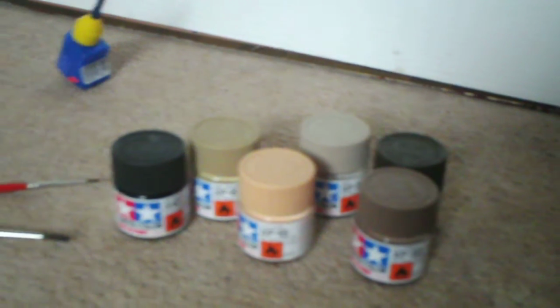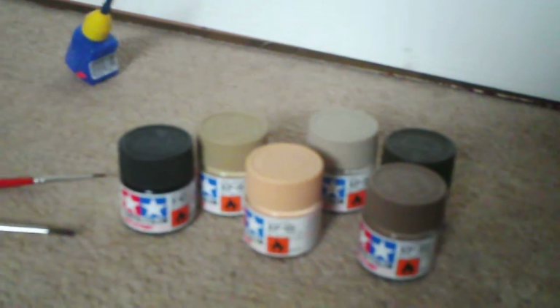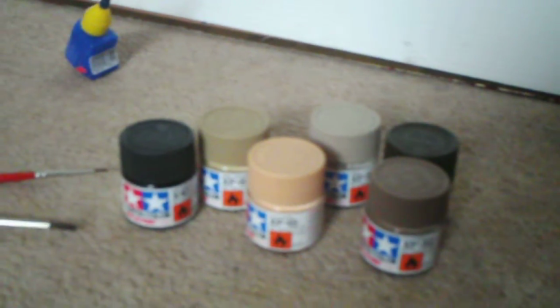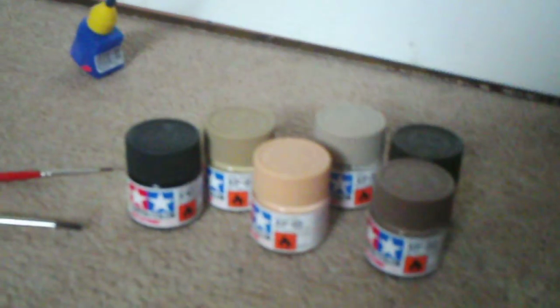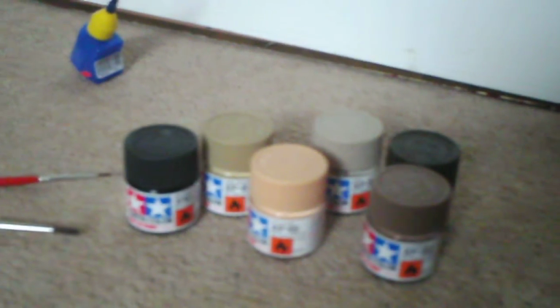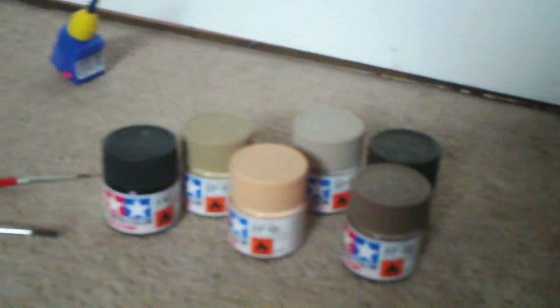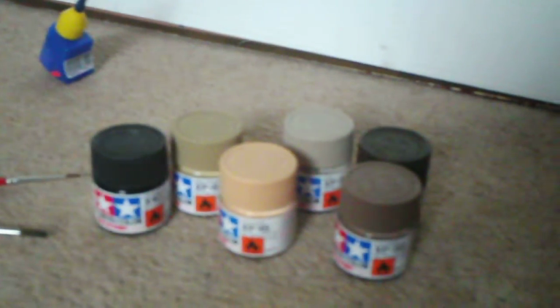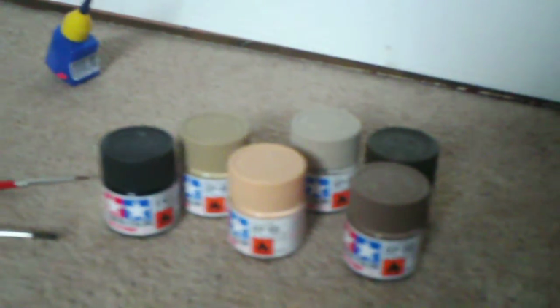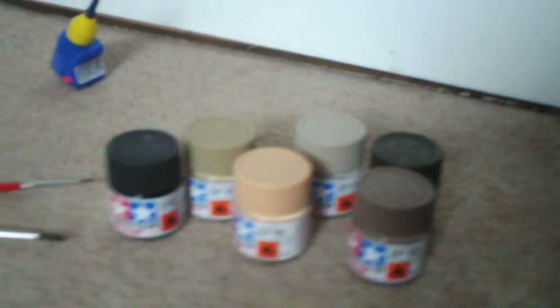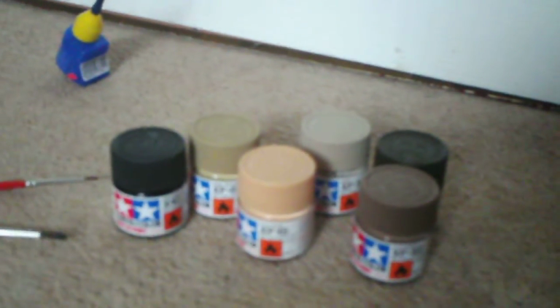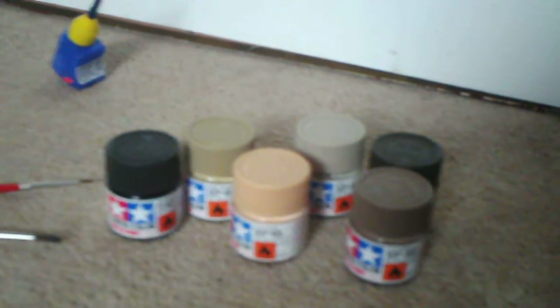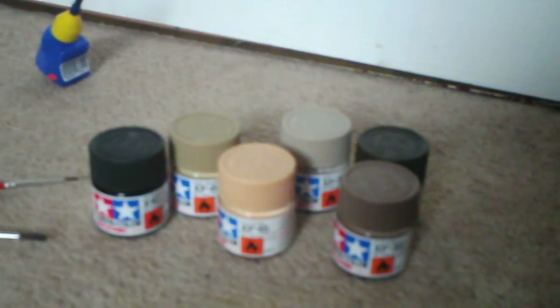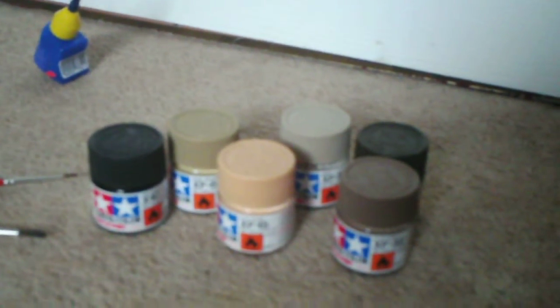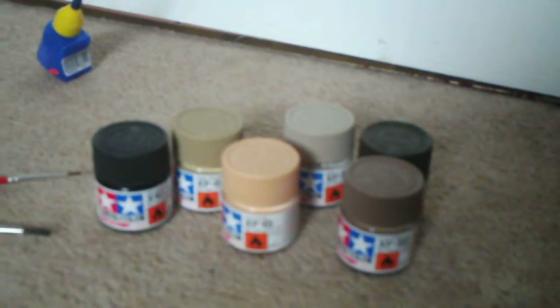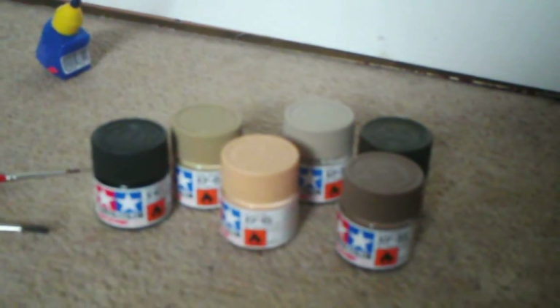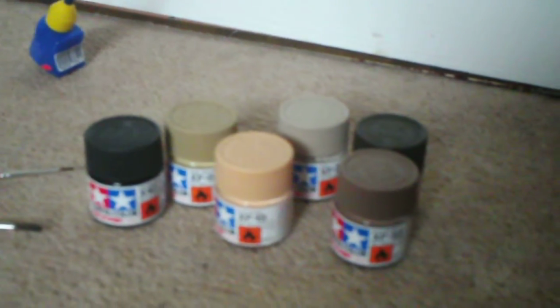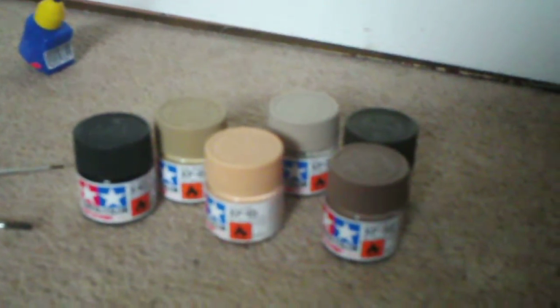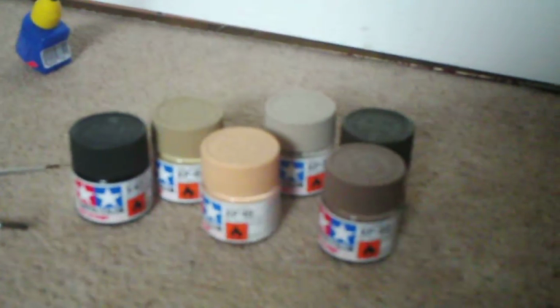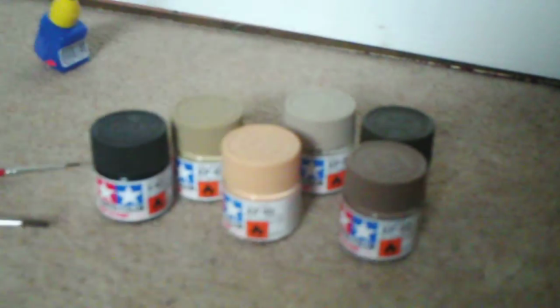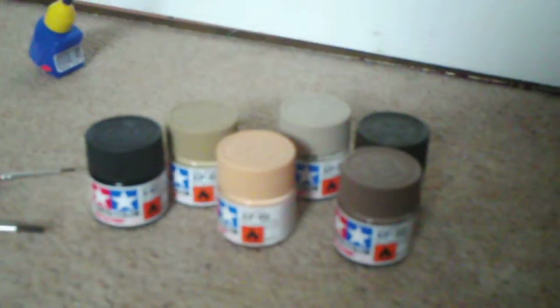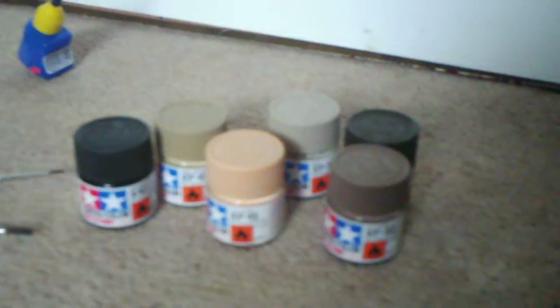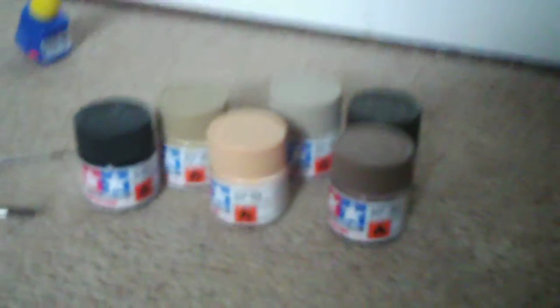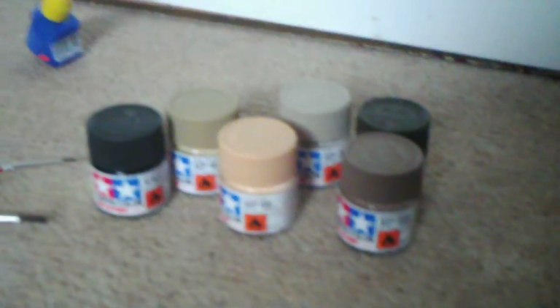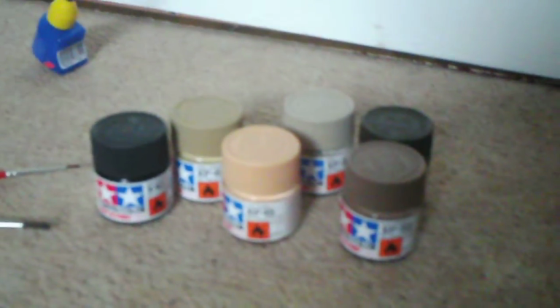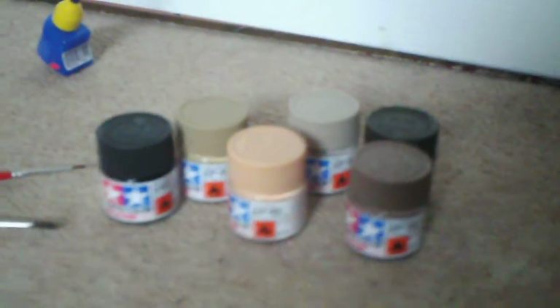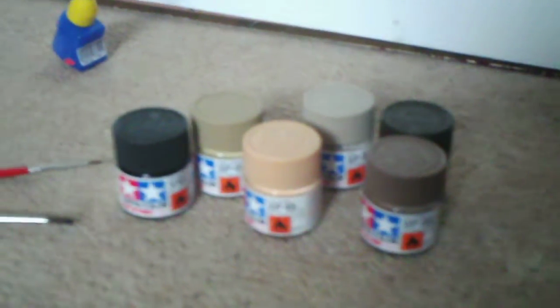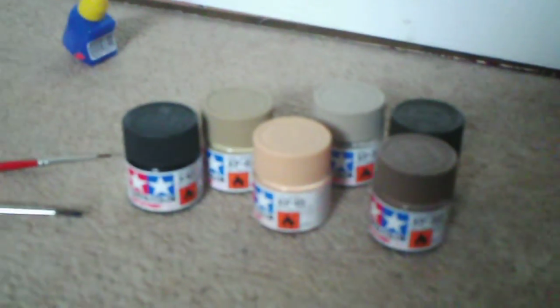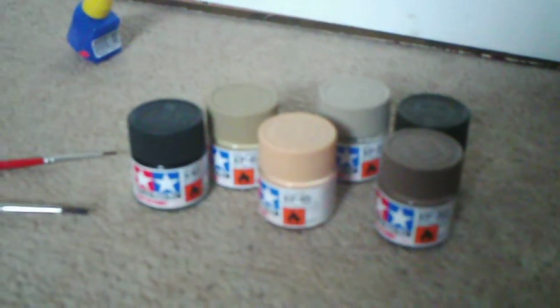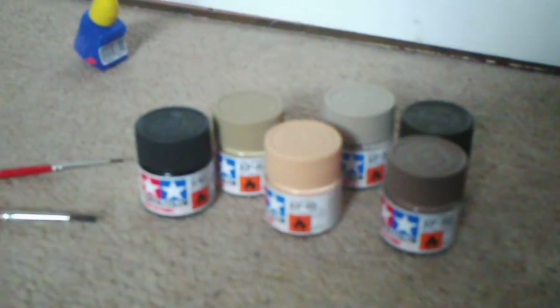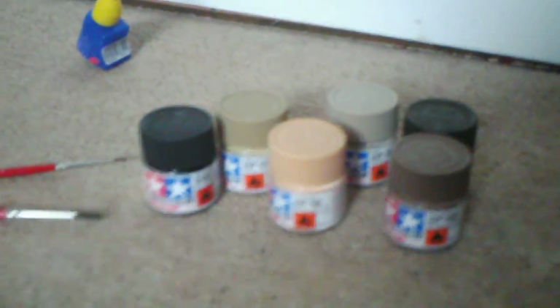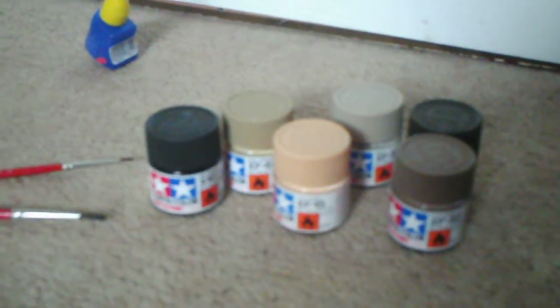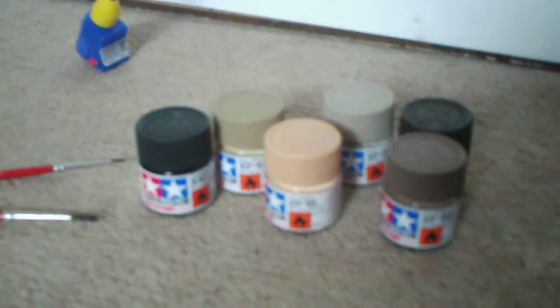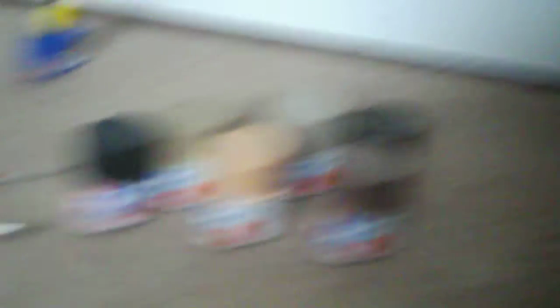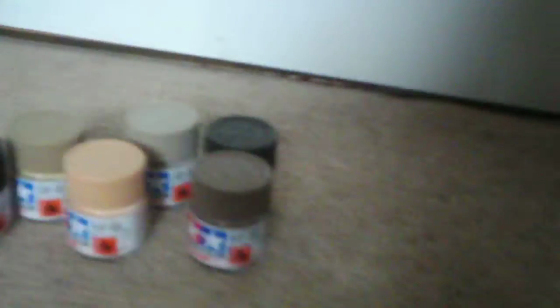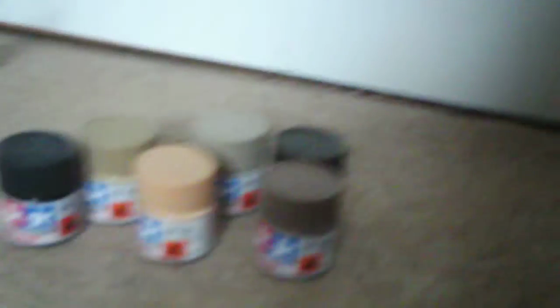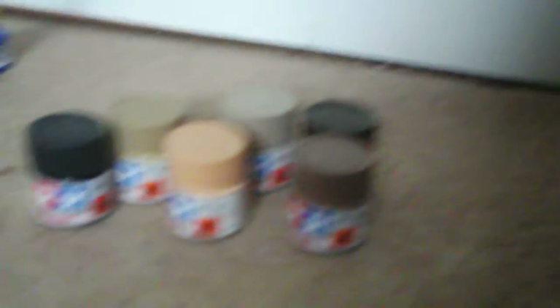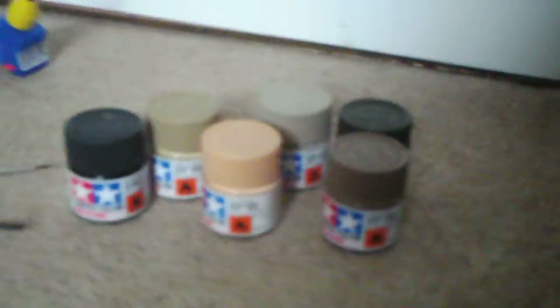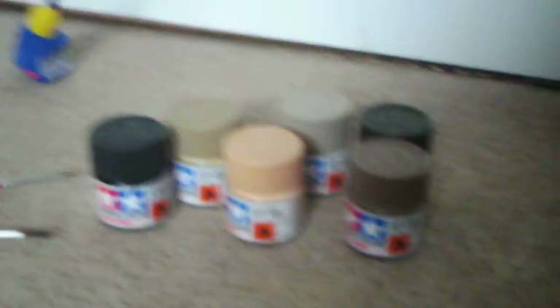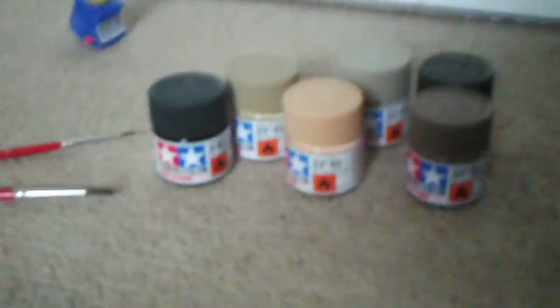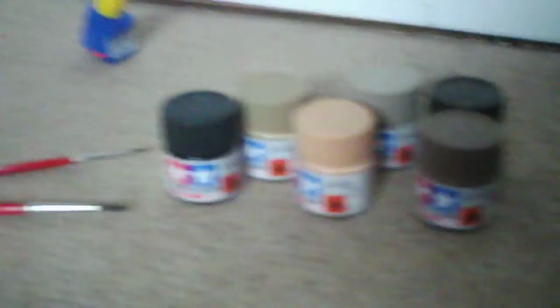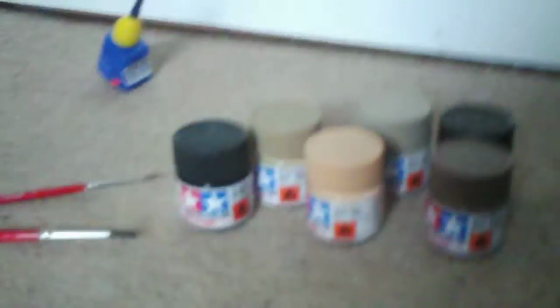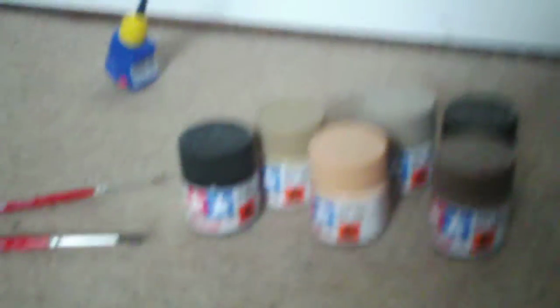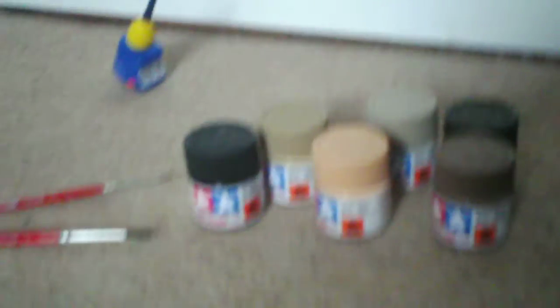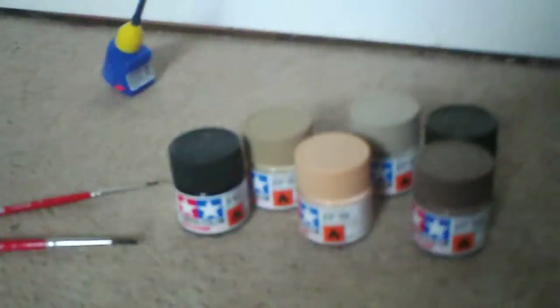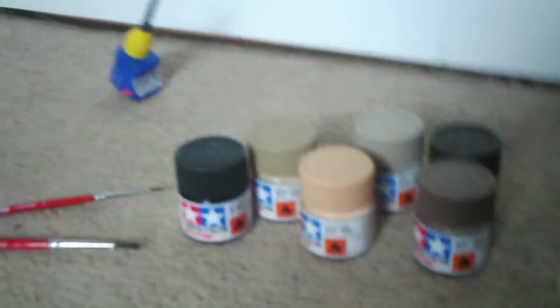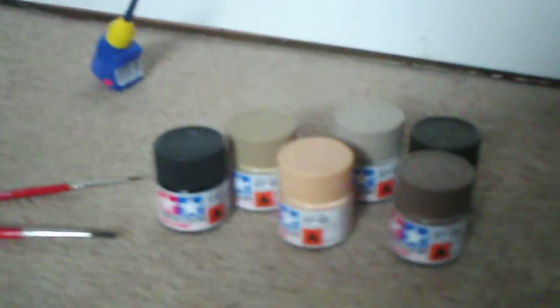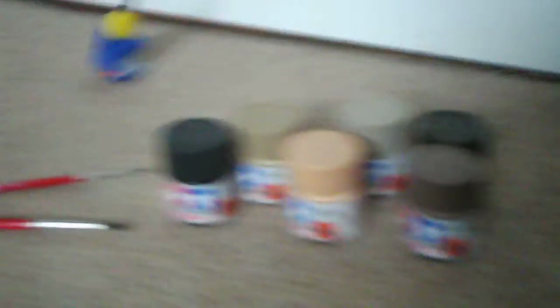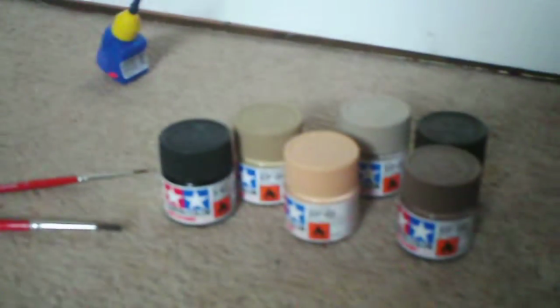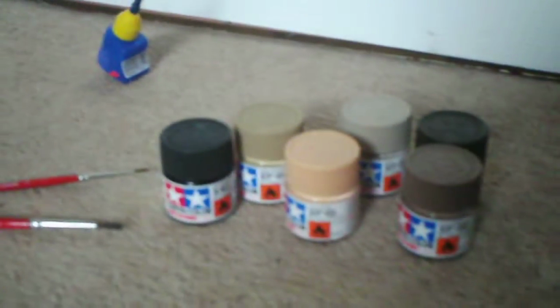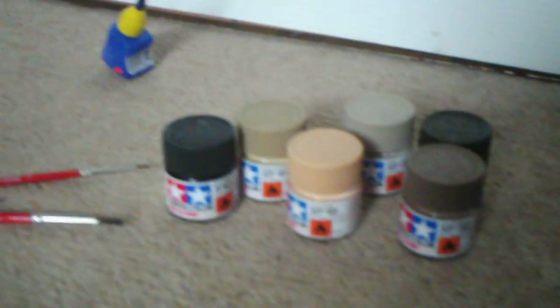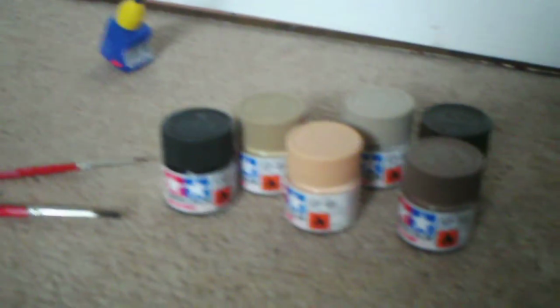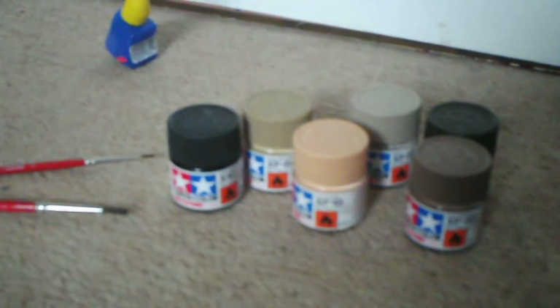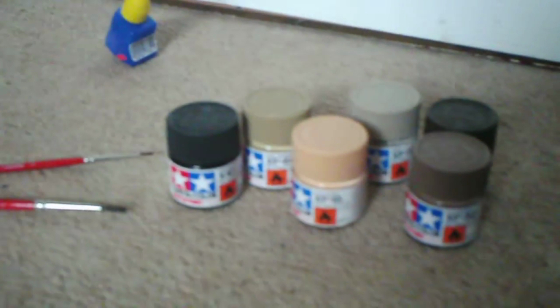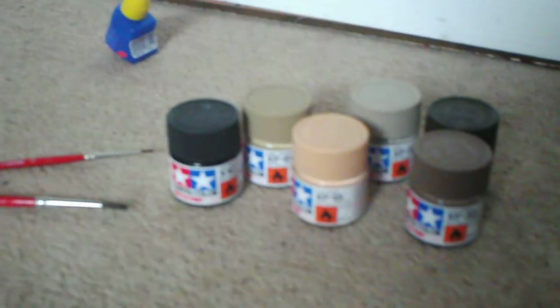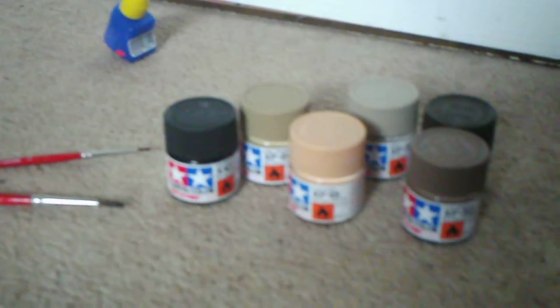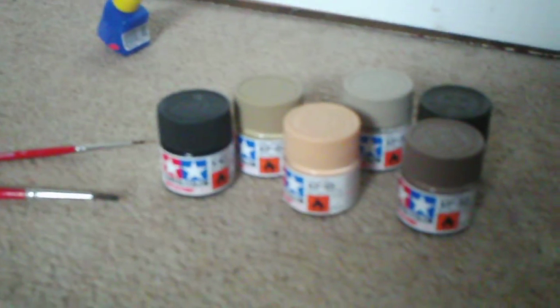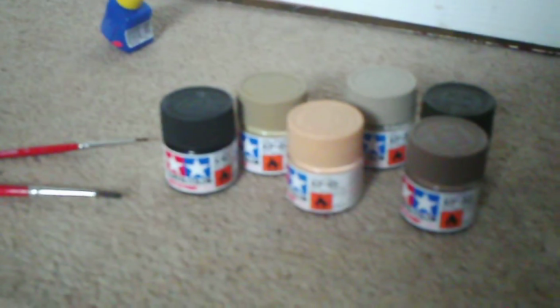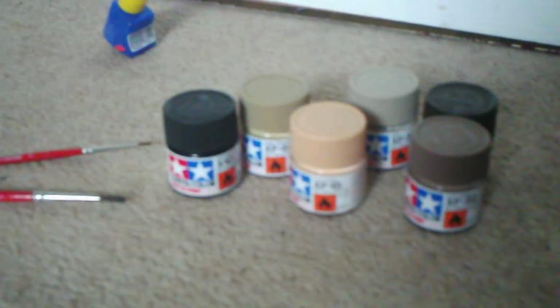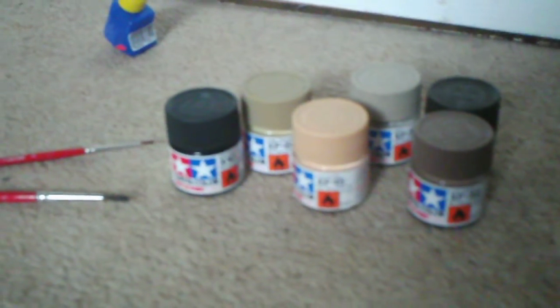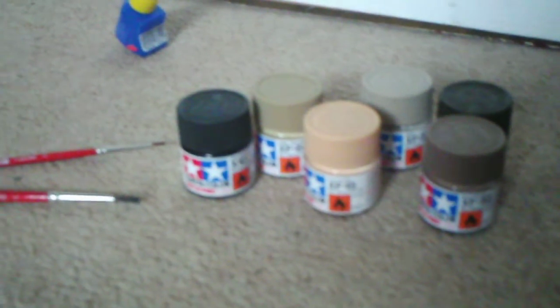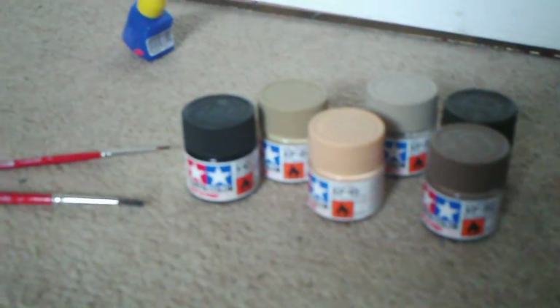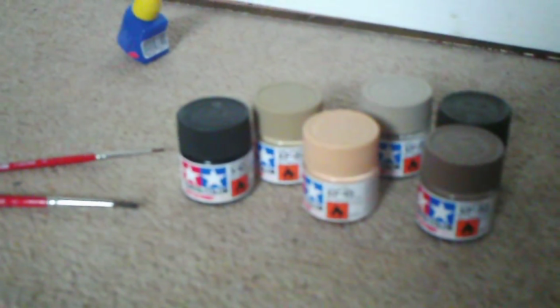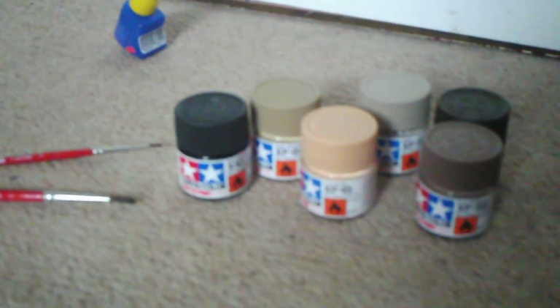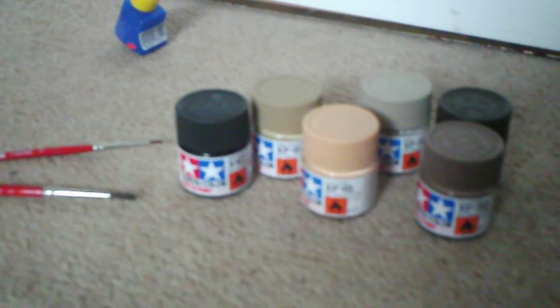I shall keep you posted as to how this is going, and hope to see you soon with some improvements and results.